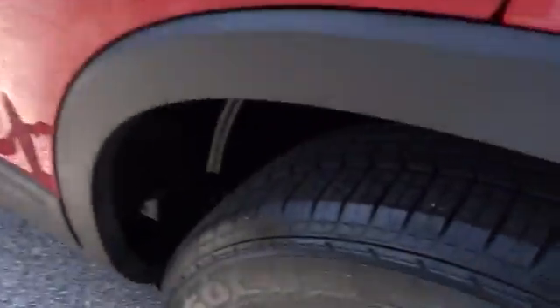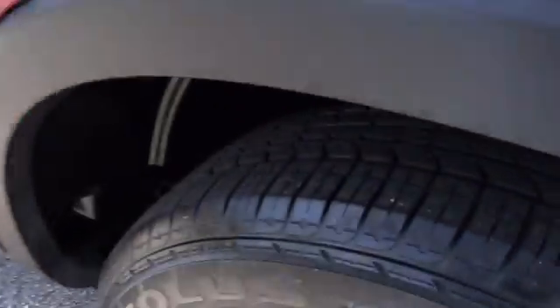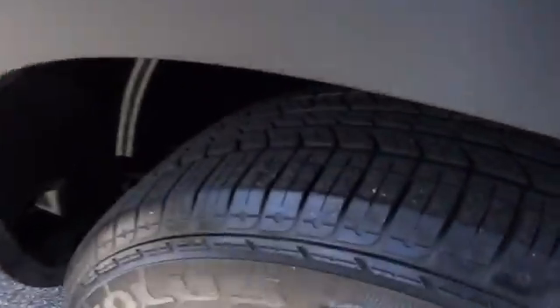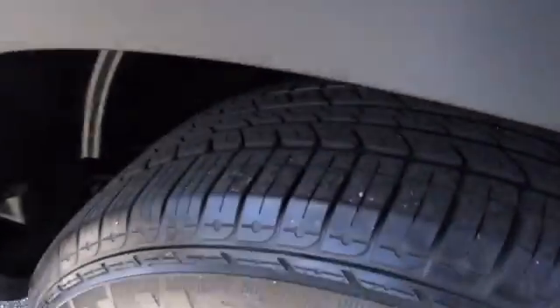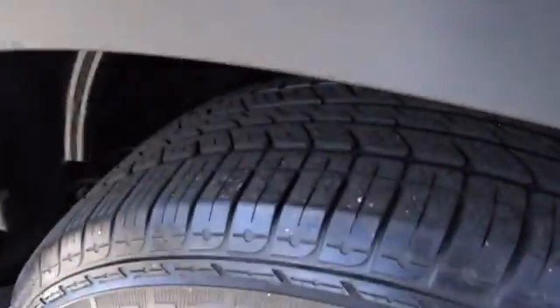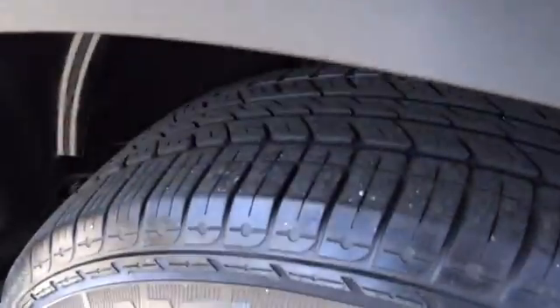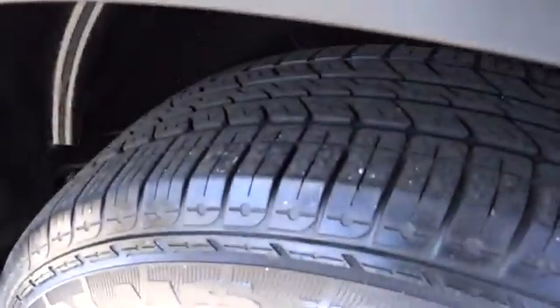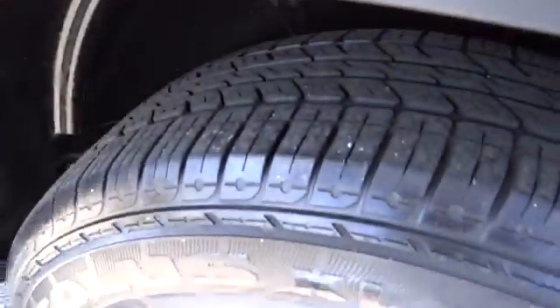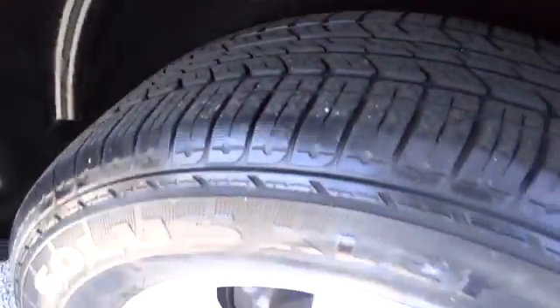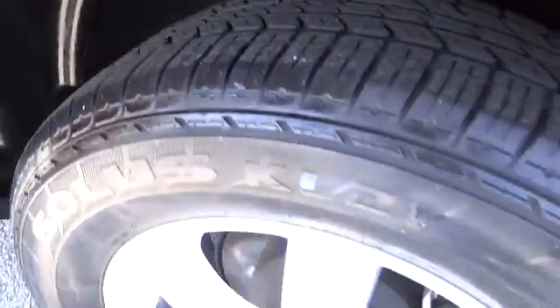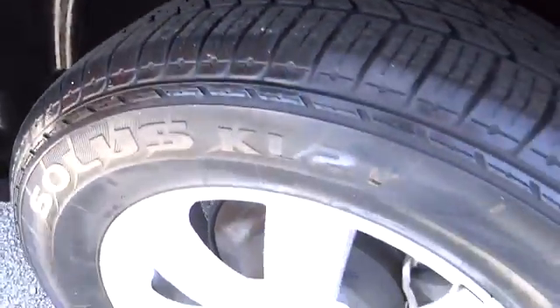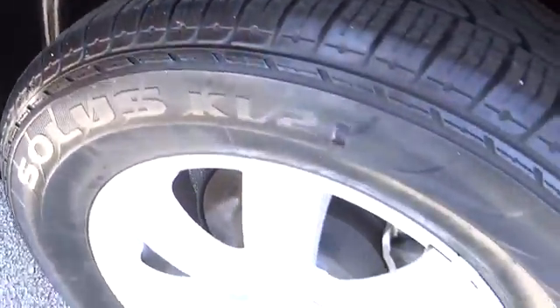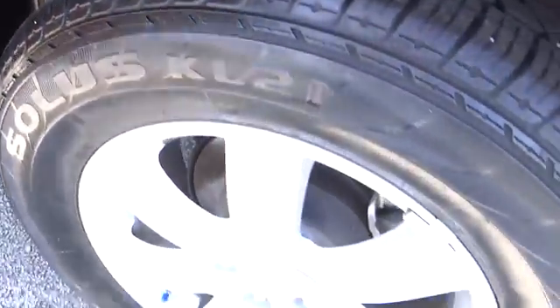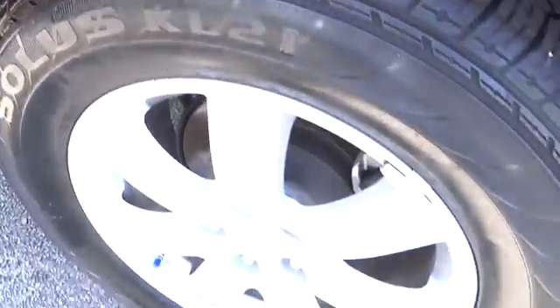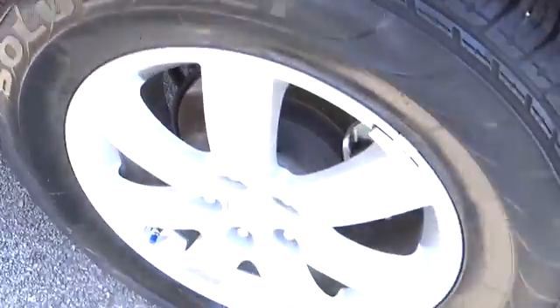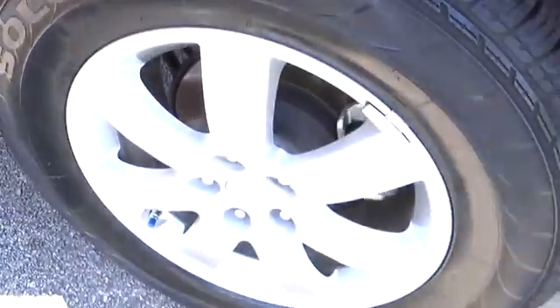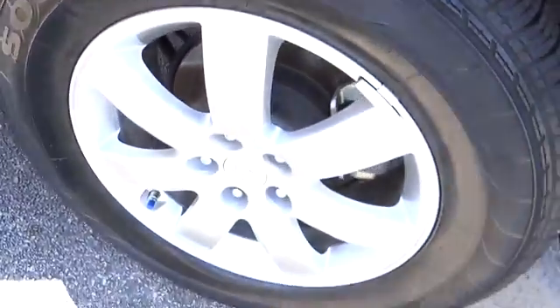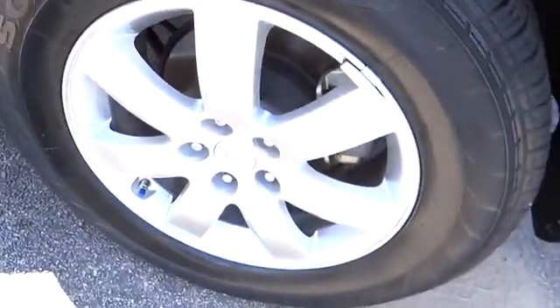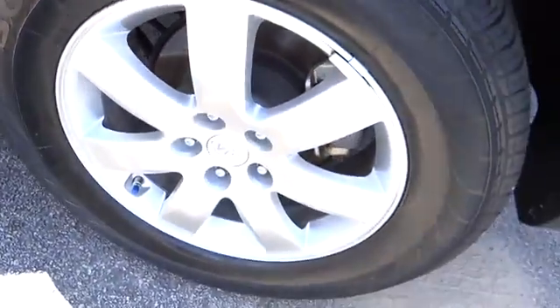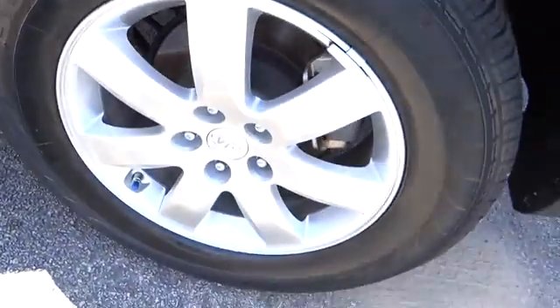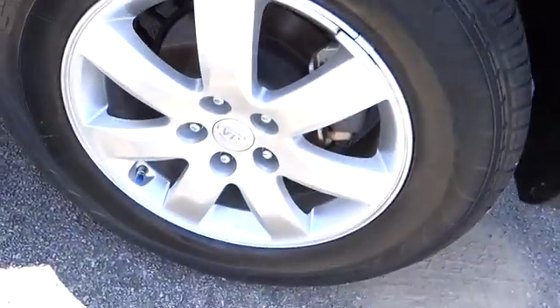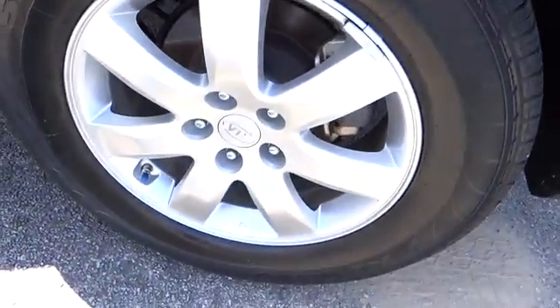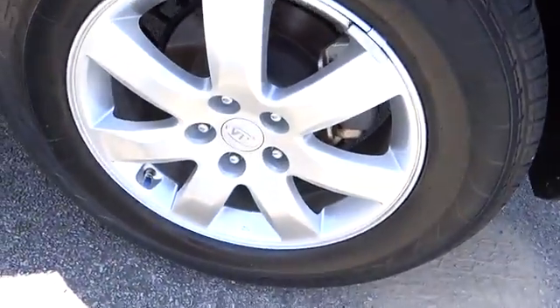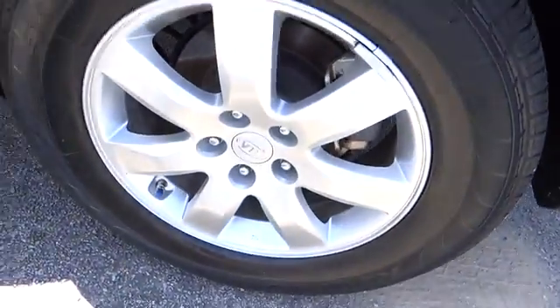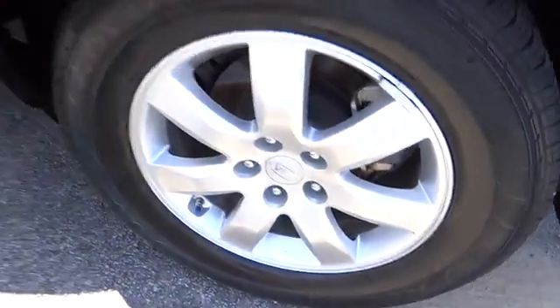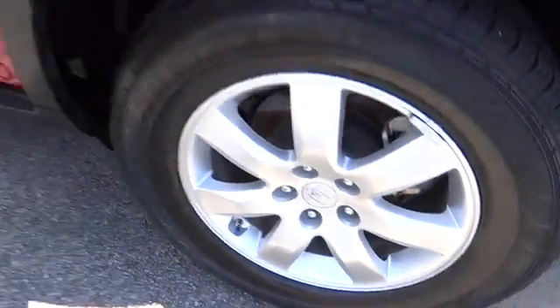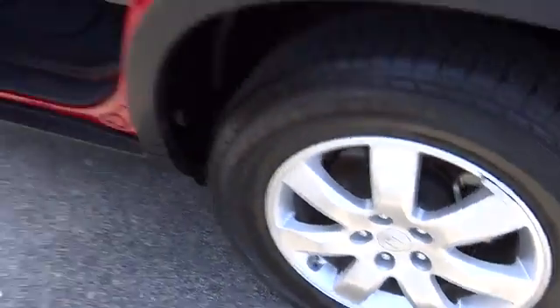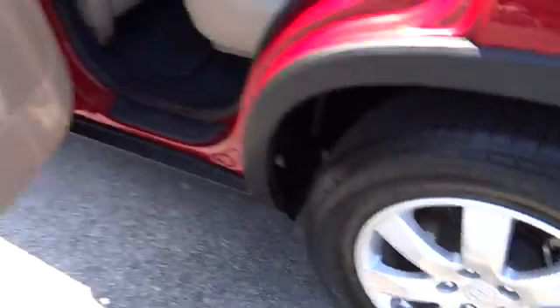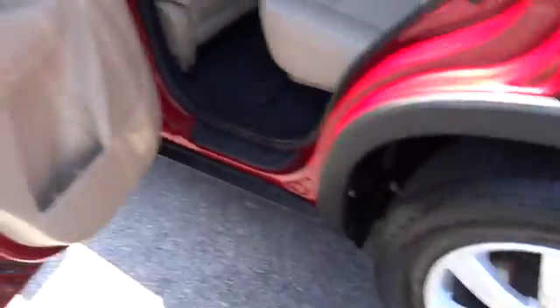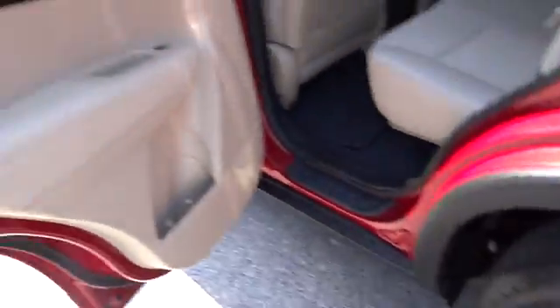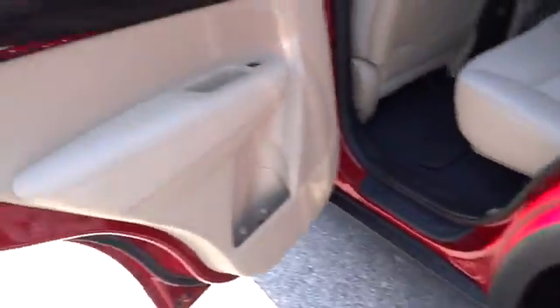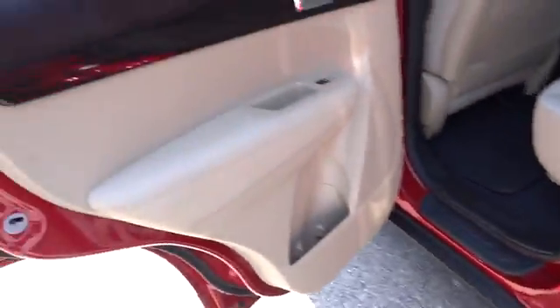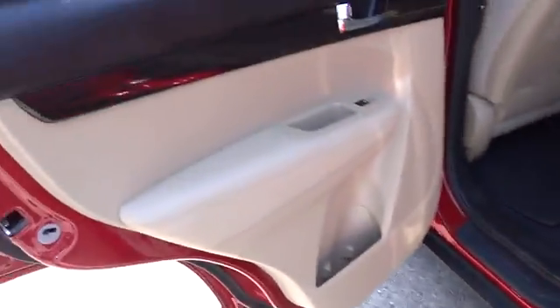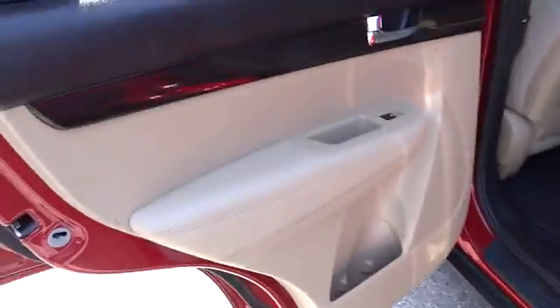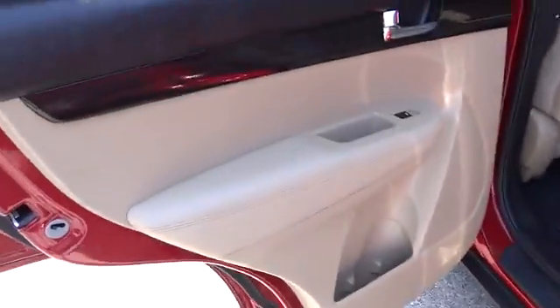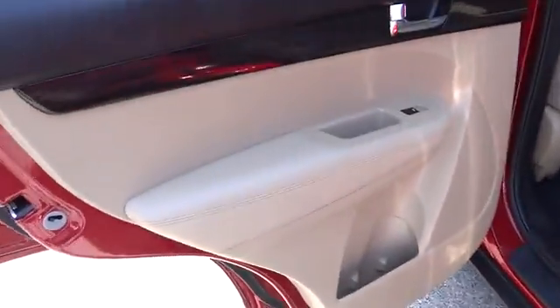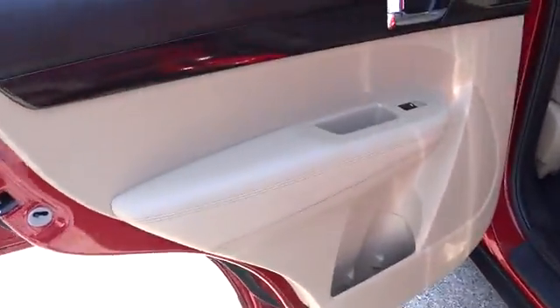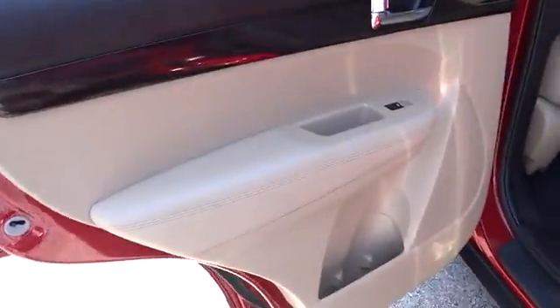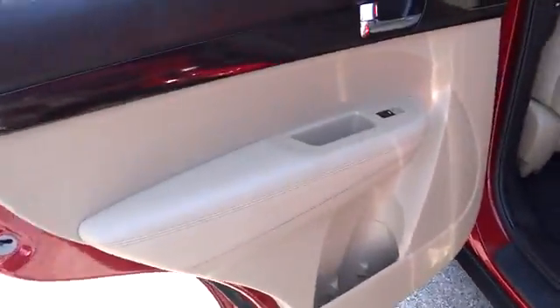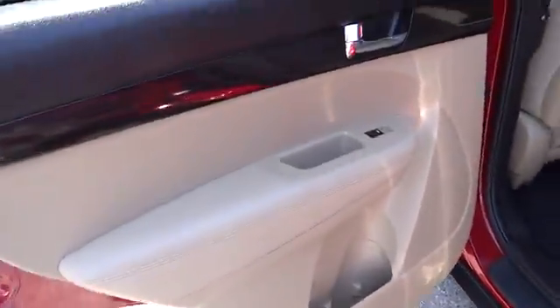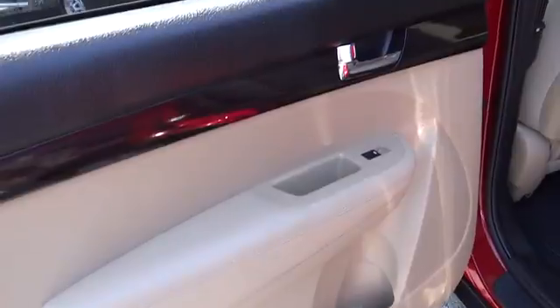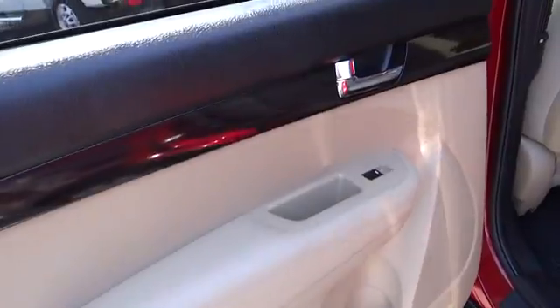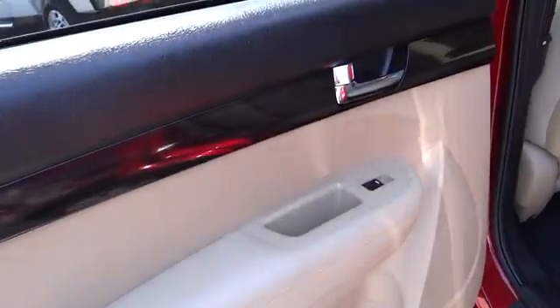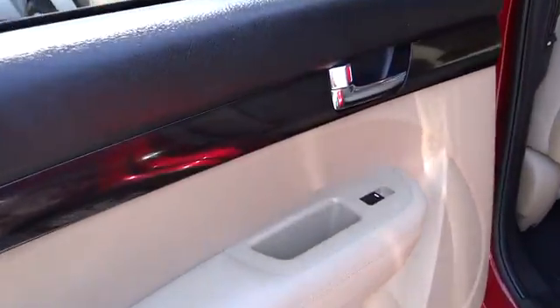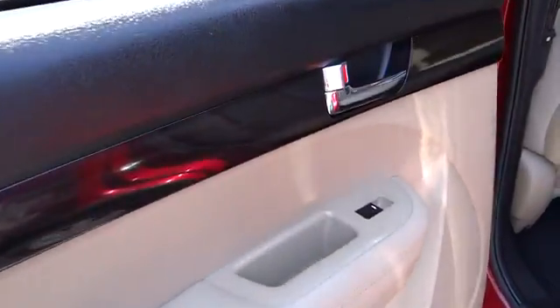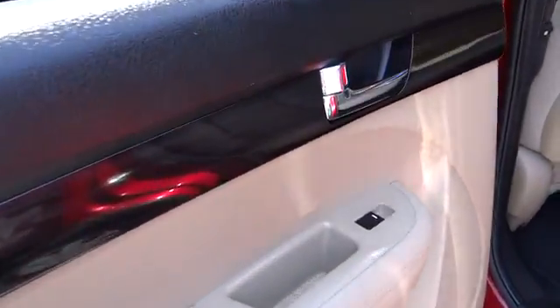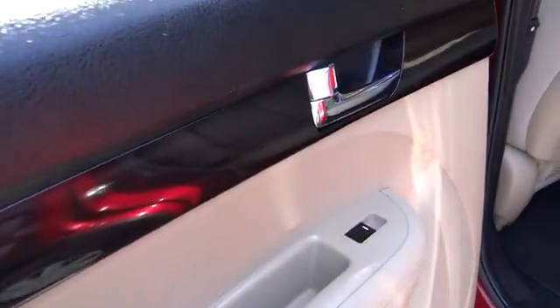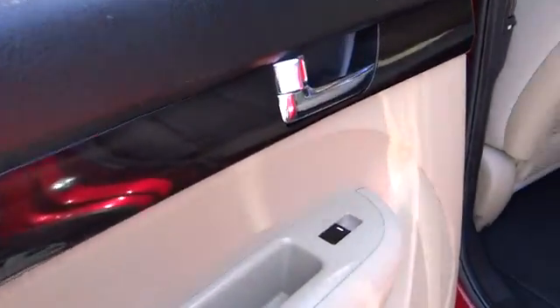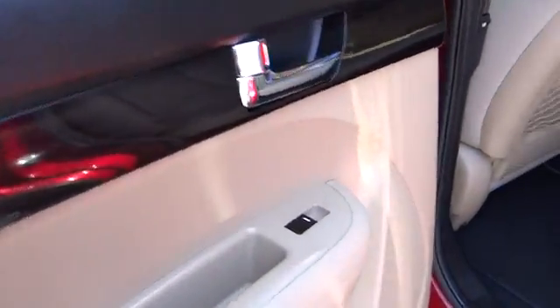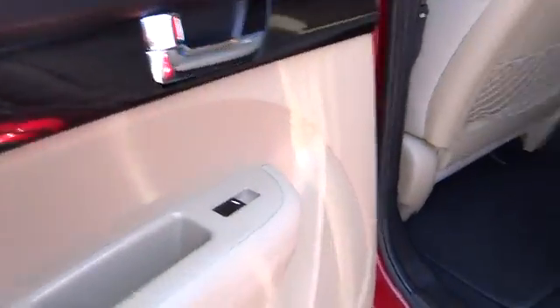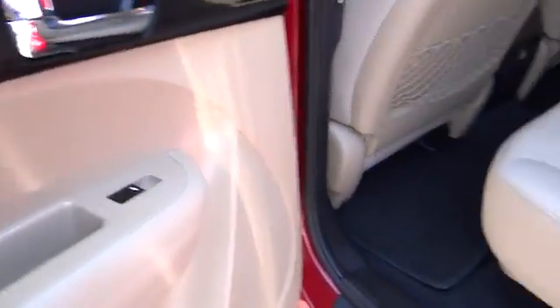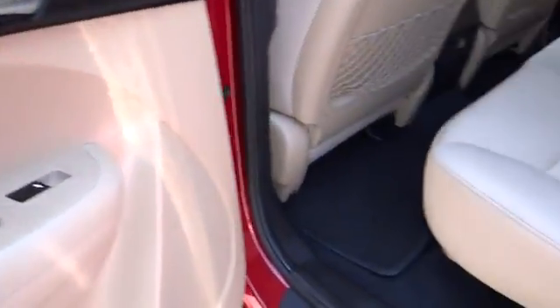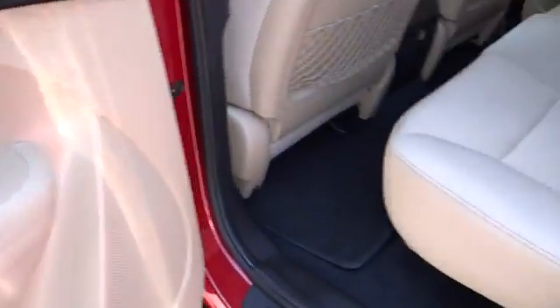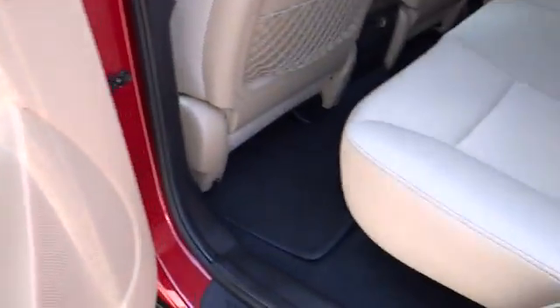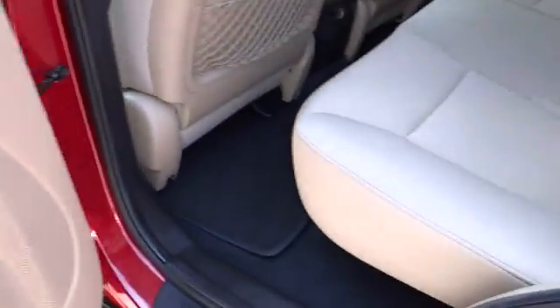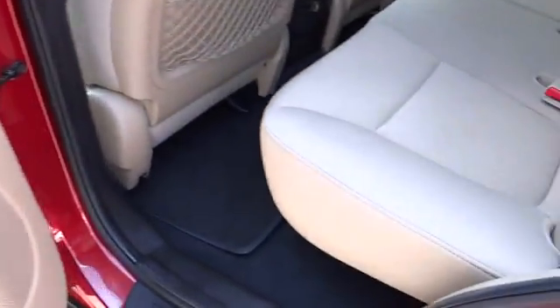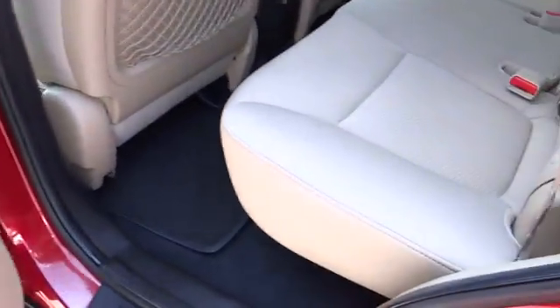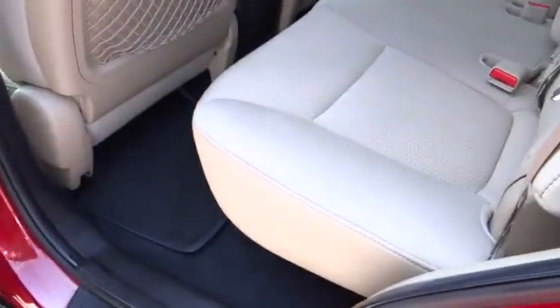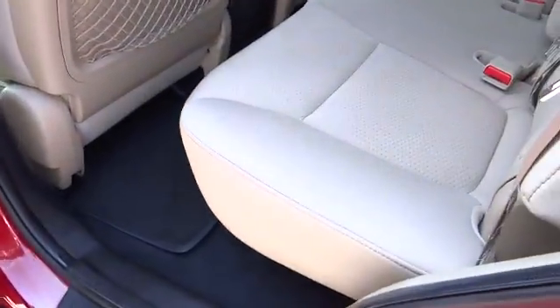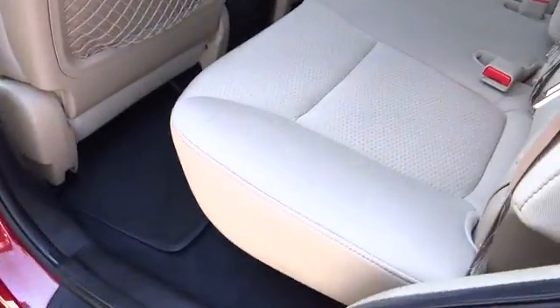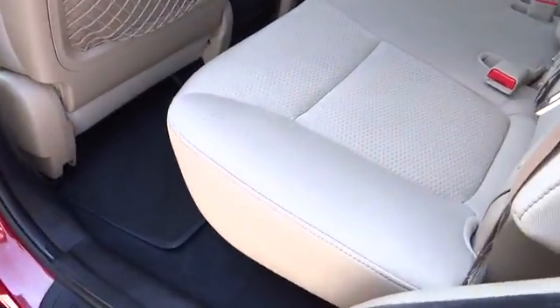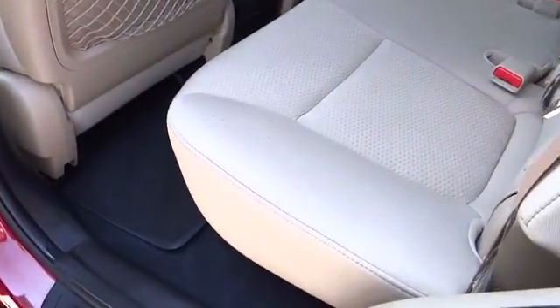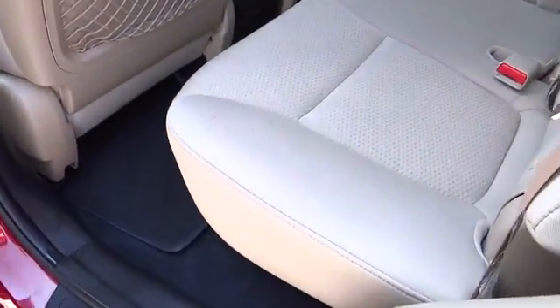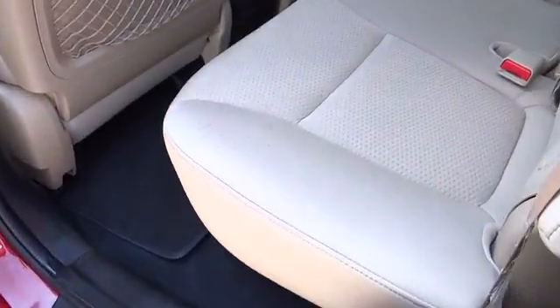Remote power door locks, tachometer, daytime running lights, heads up display, rear wiper, privacy glass.